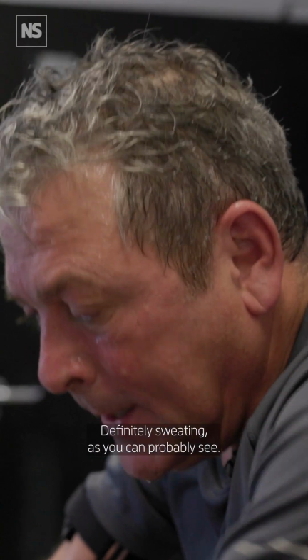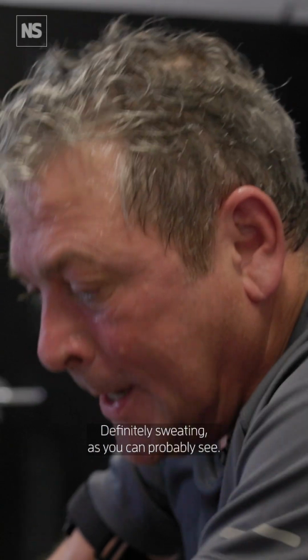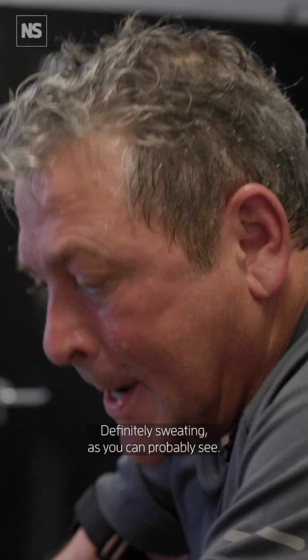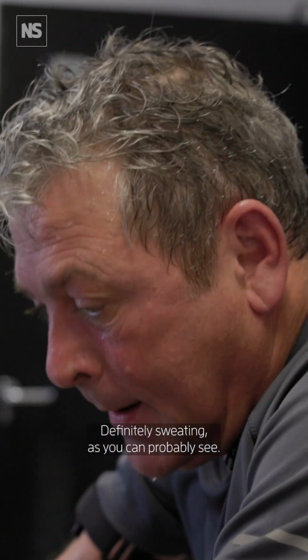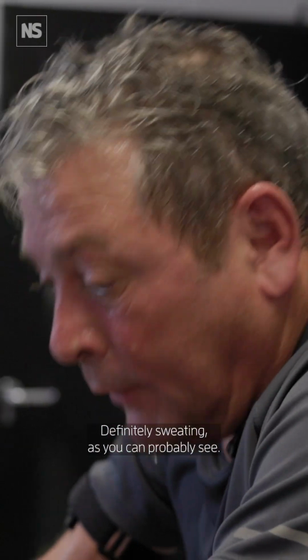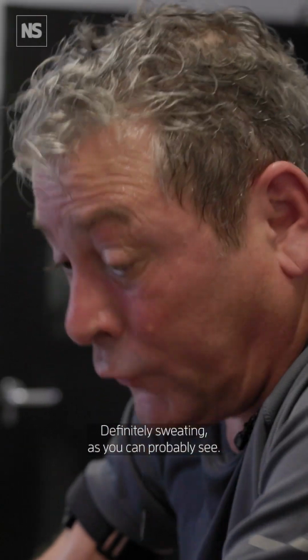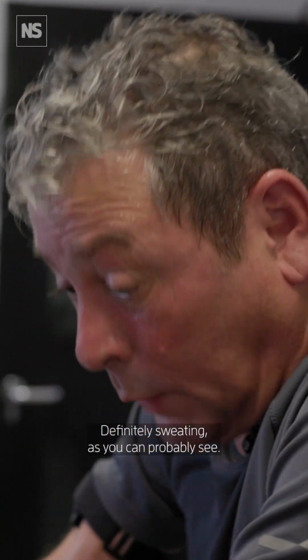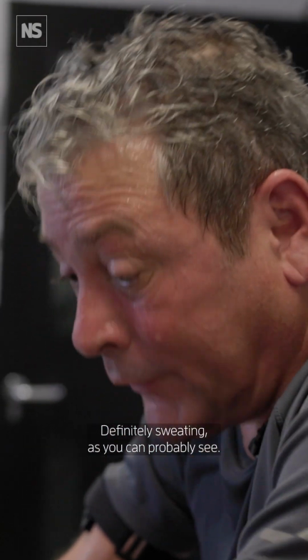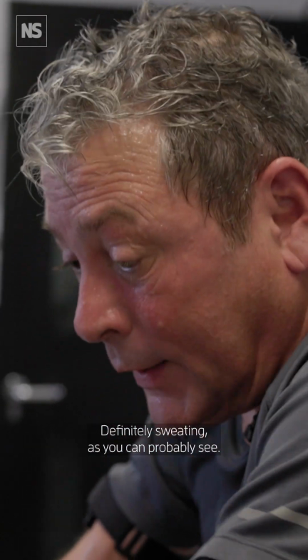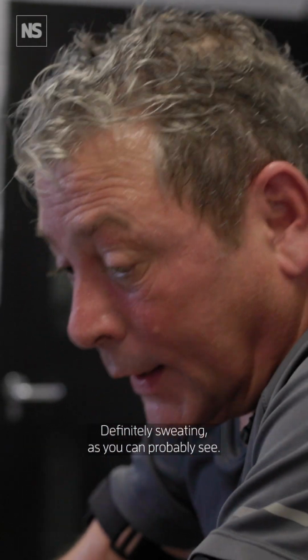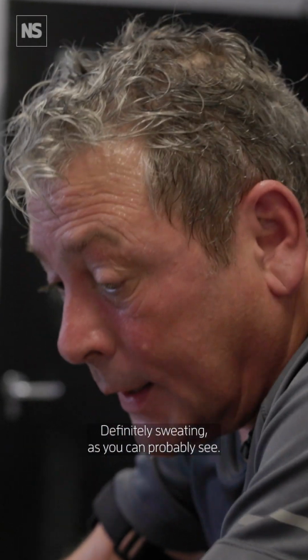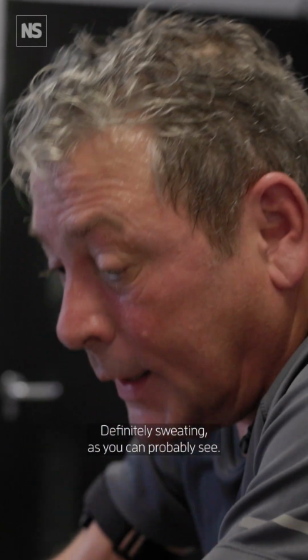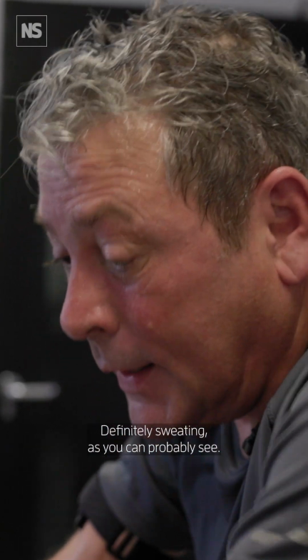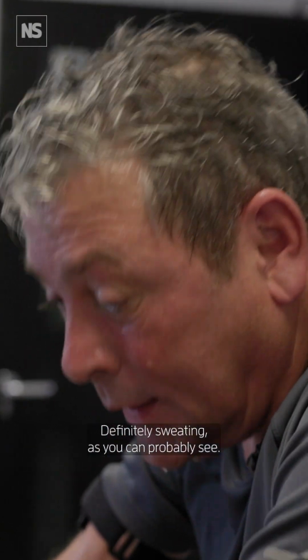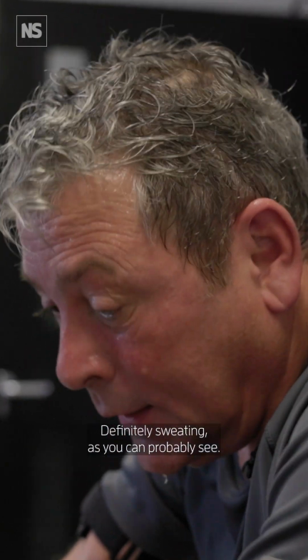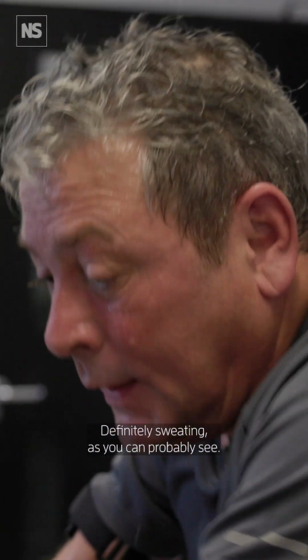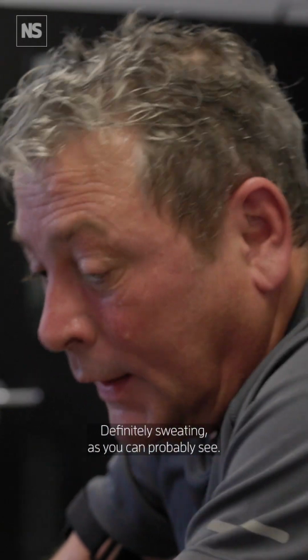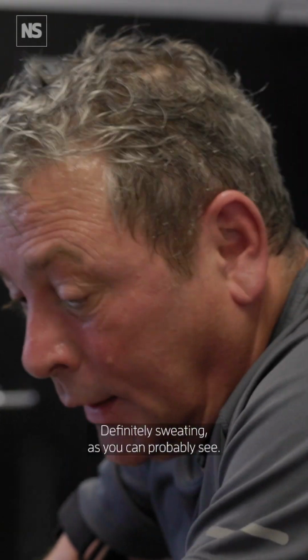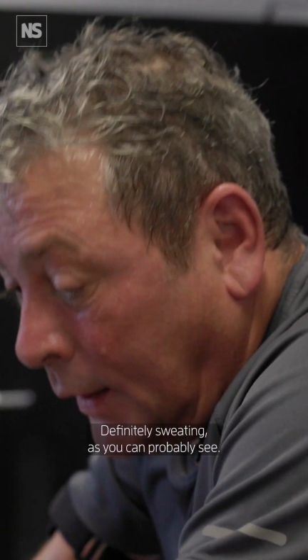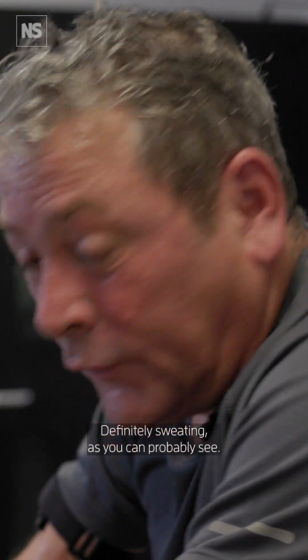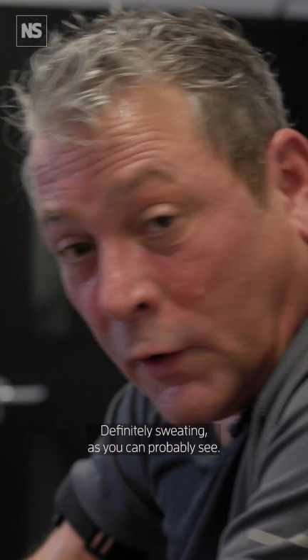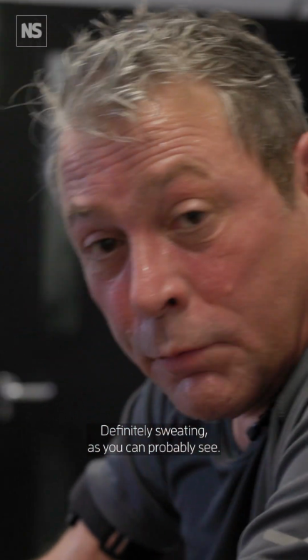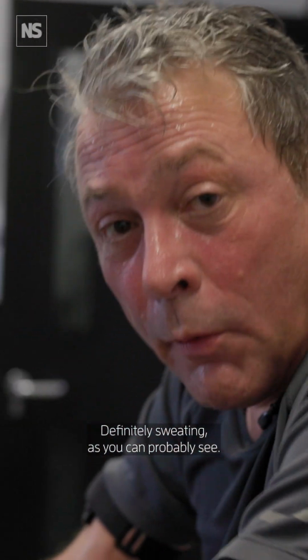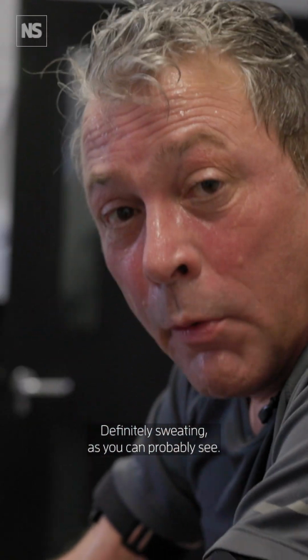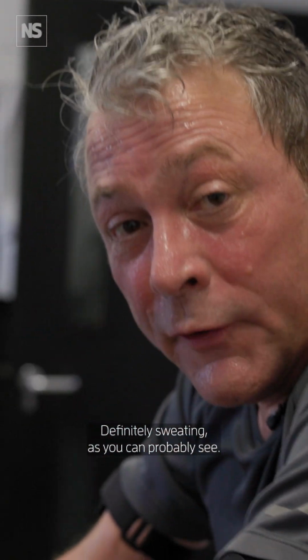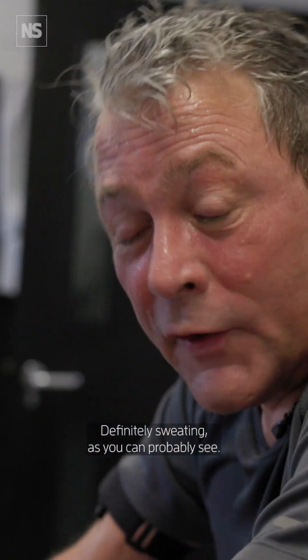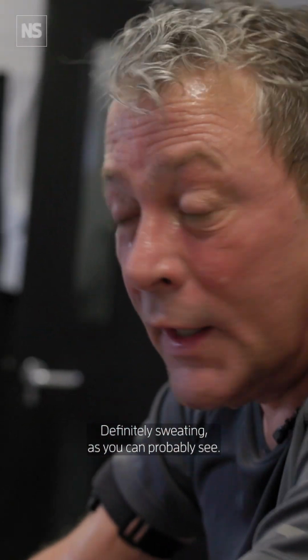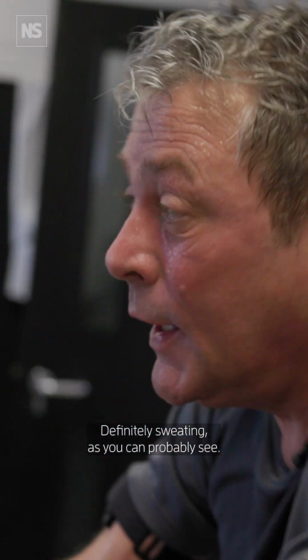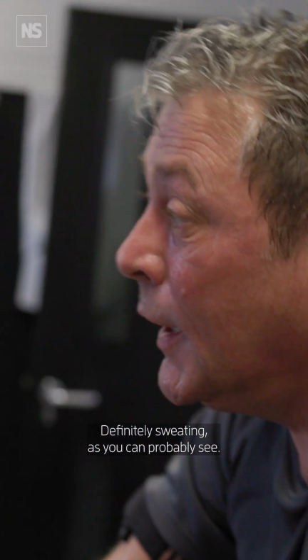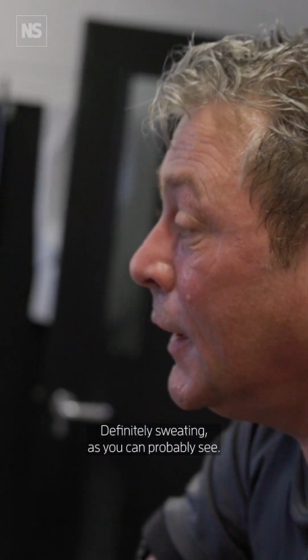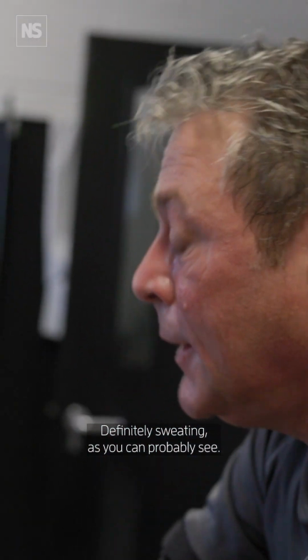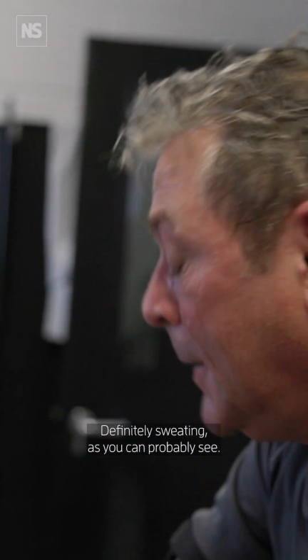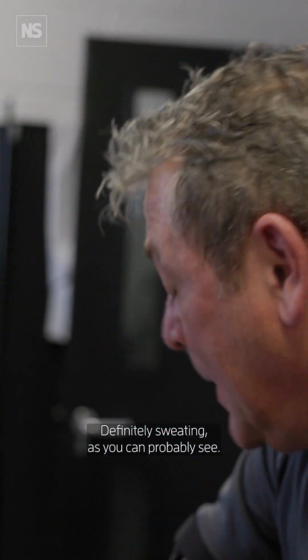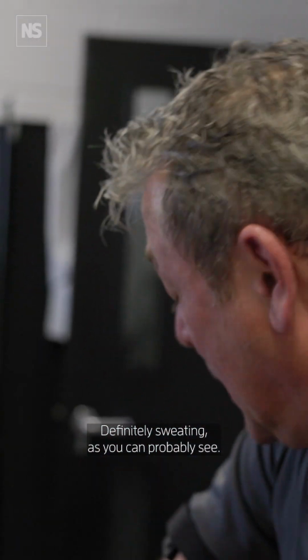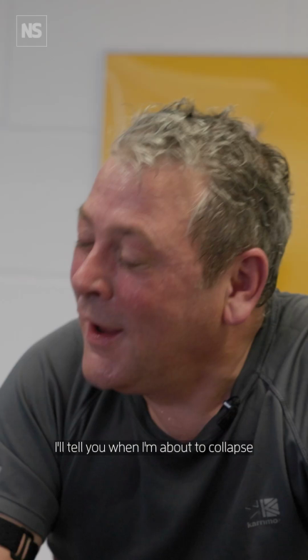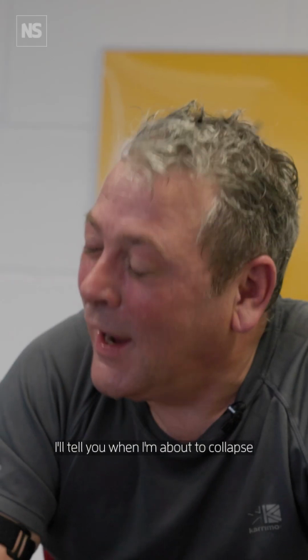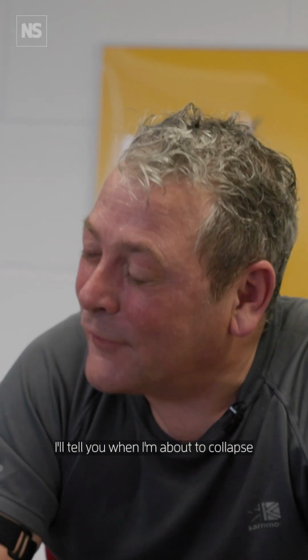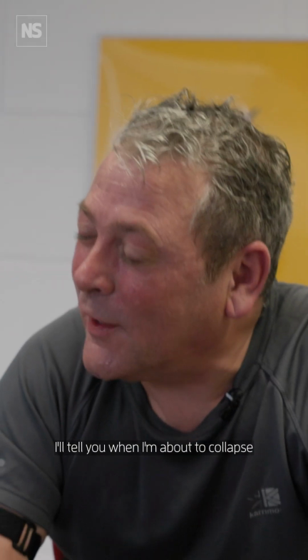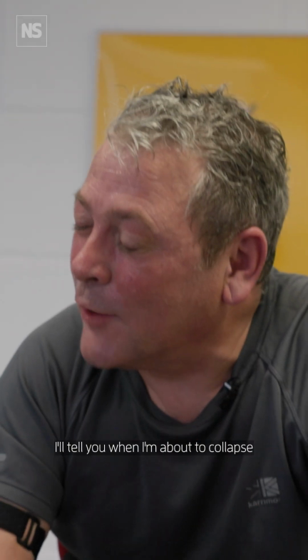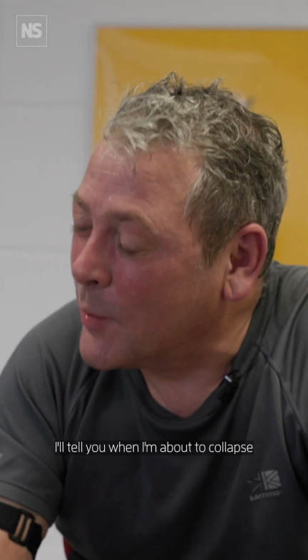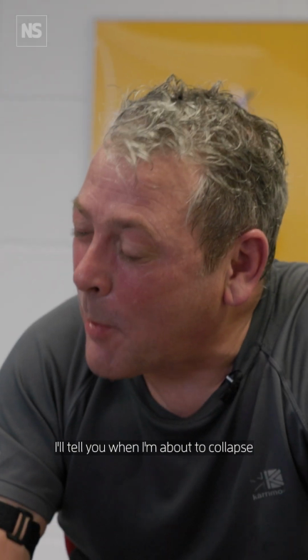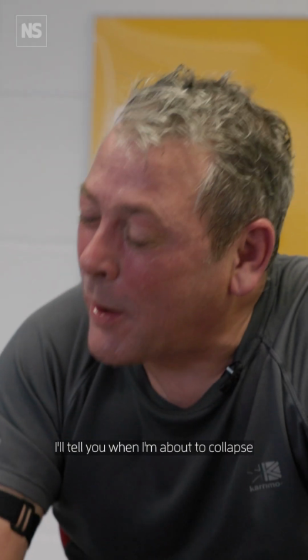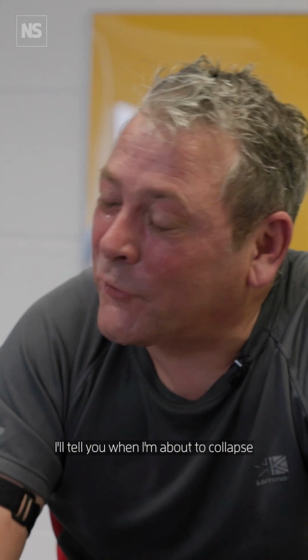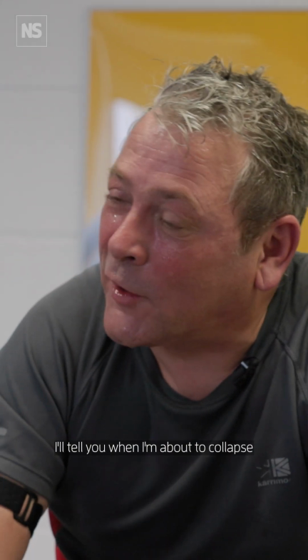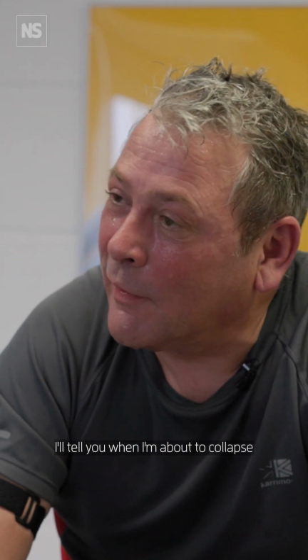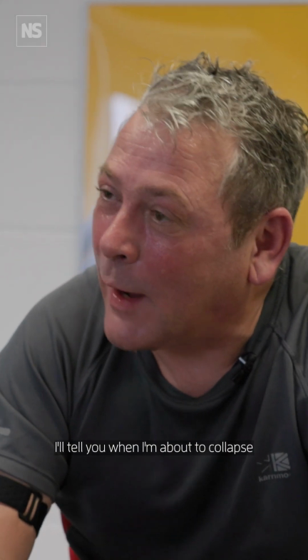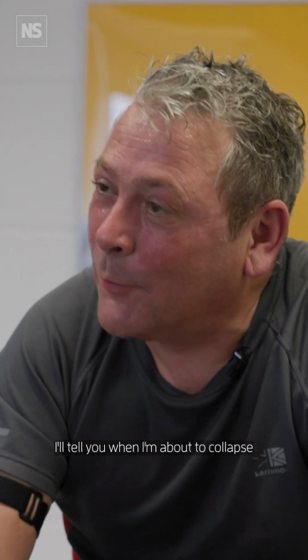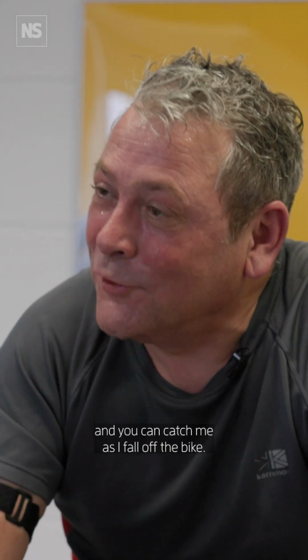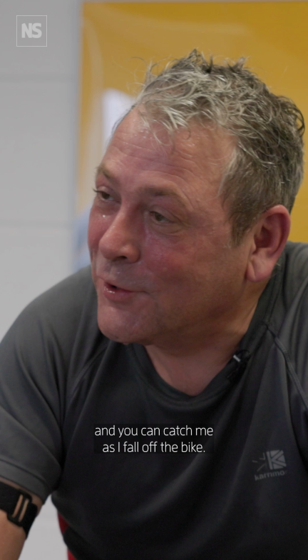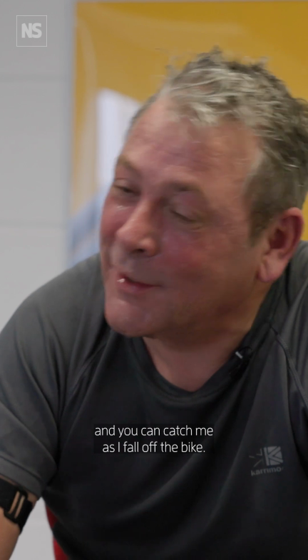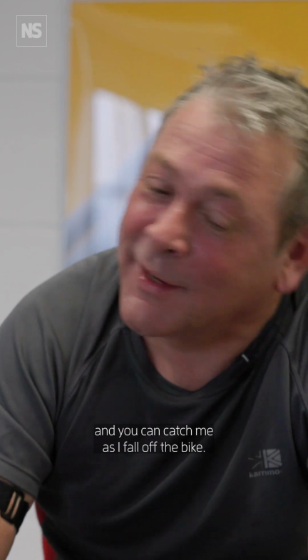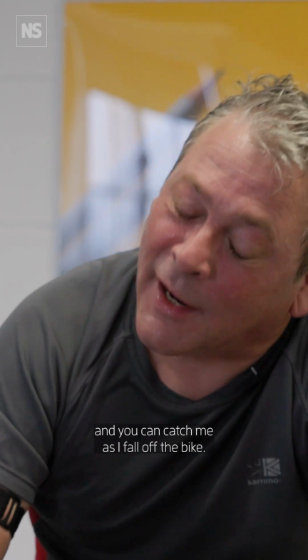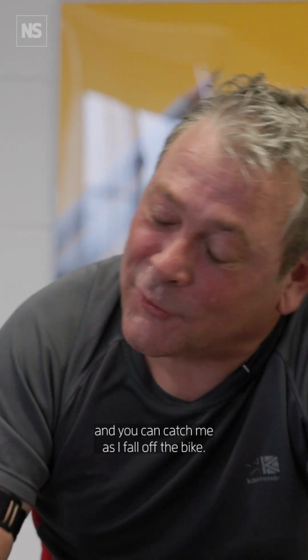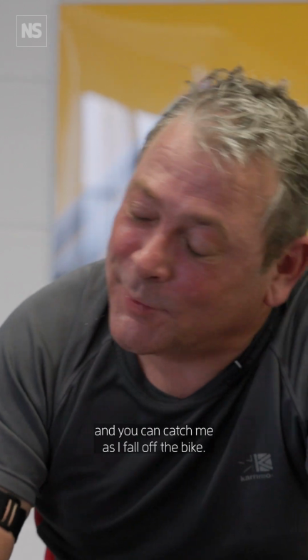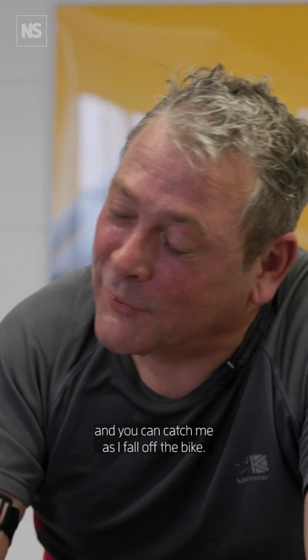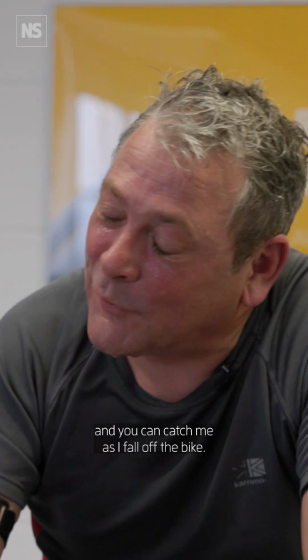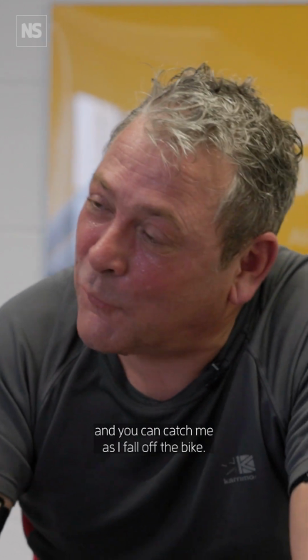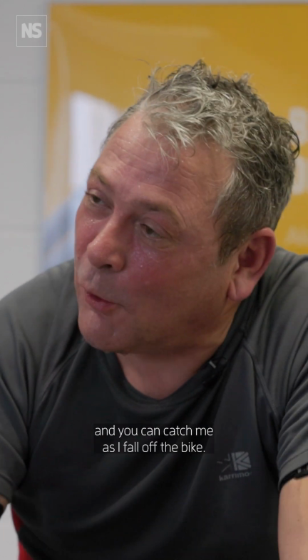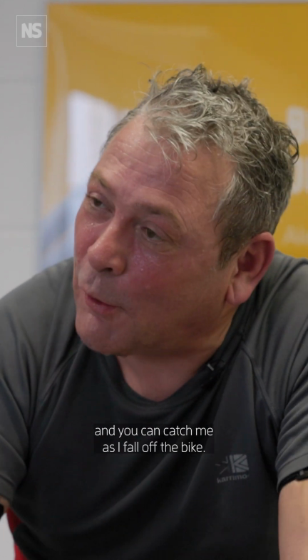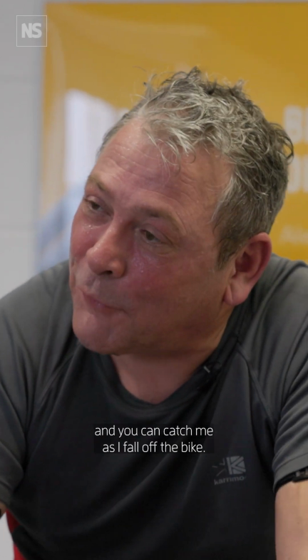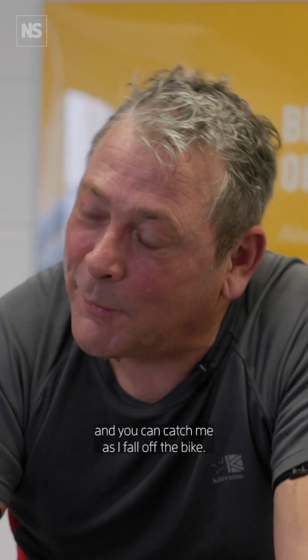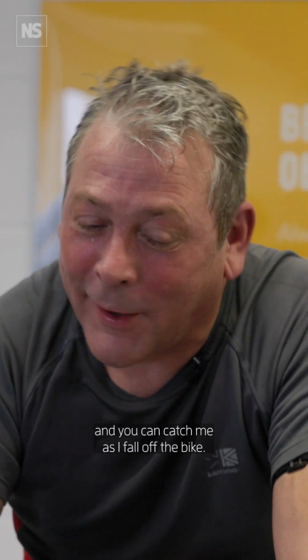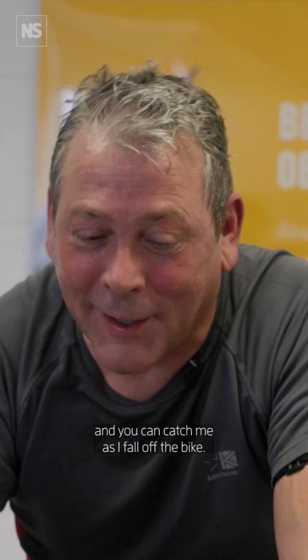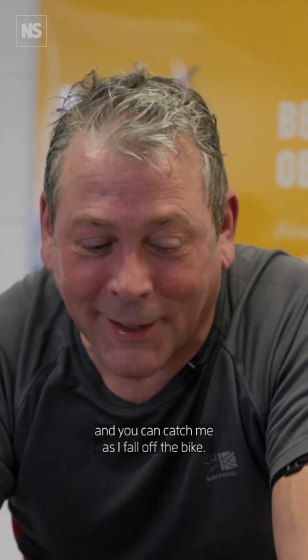Definitely sweating, as you can probably see. I'll tell you when I'm about to collapse and you can catch me as I fall off the bike.